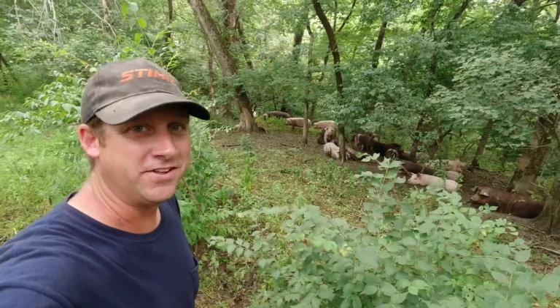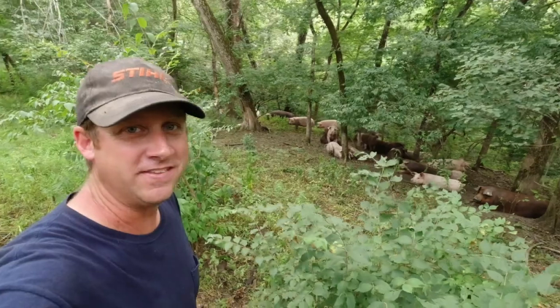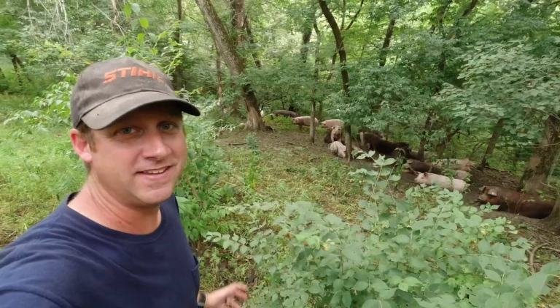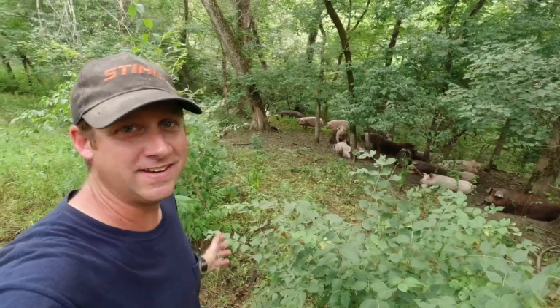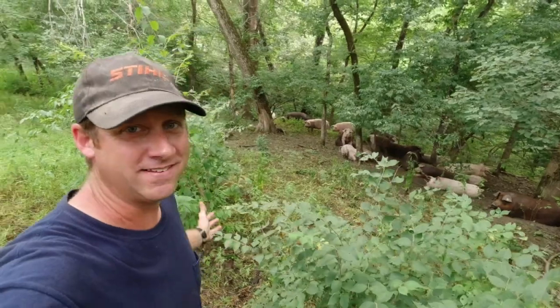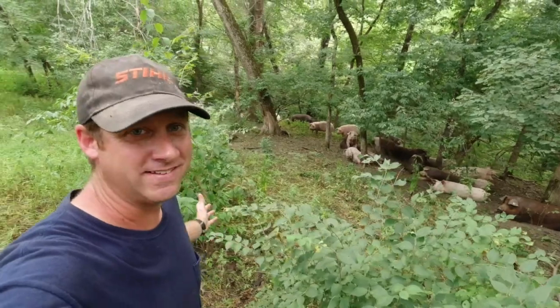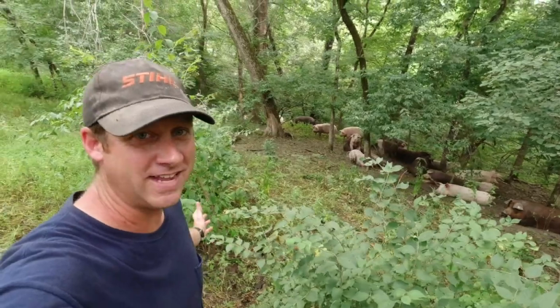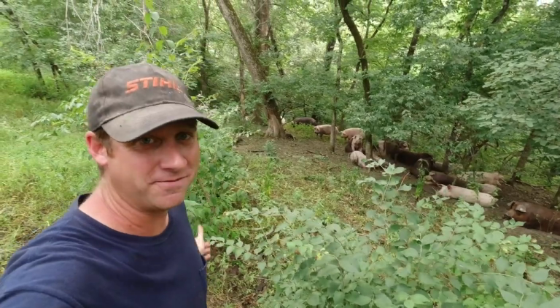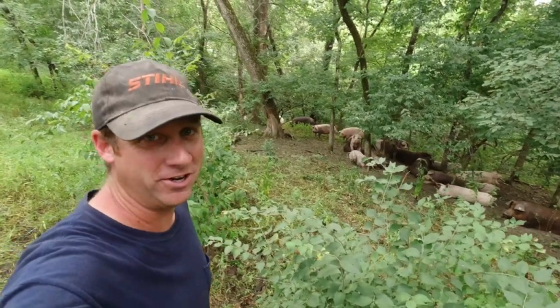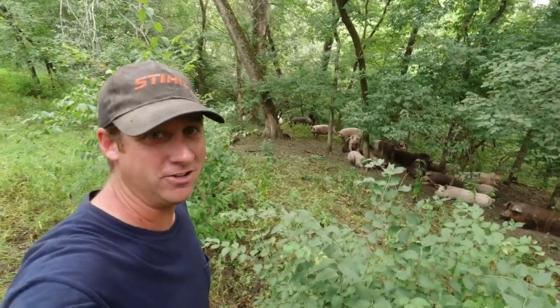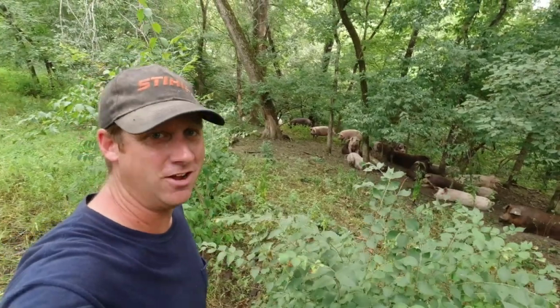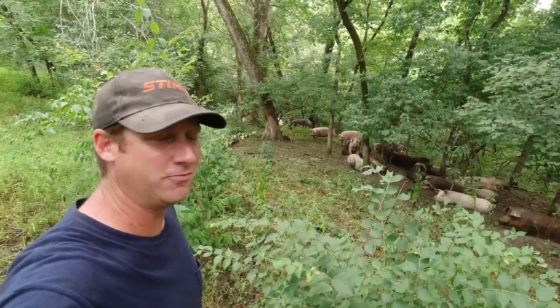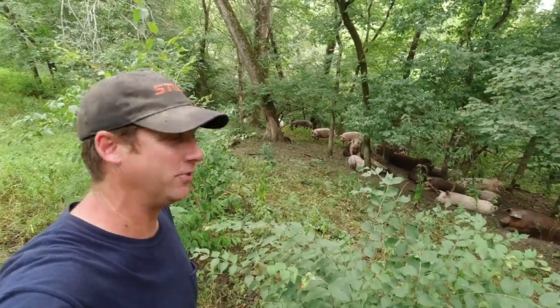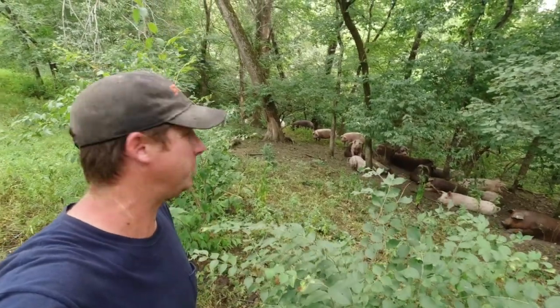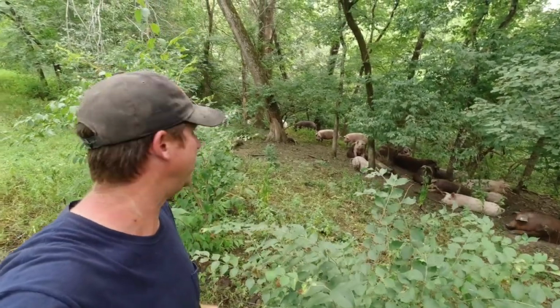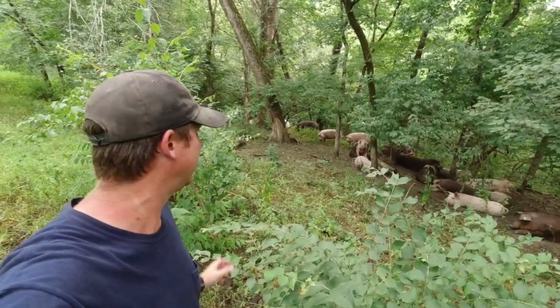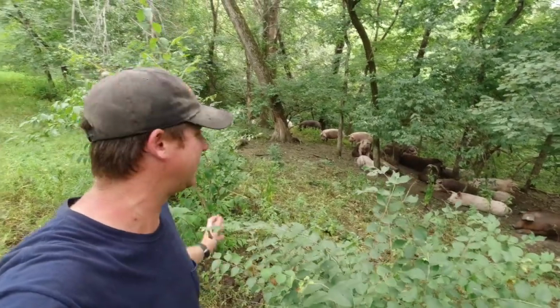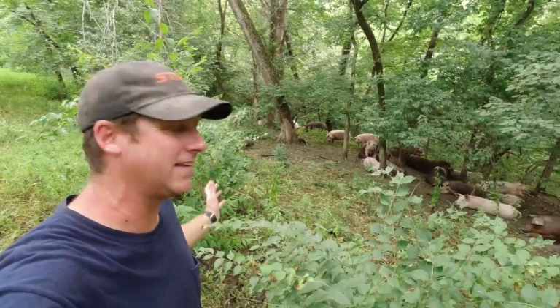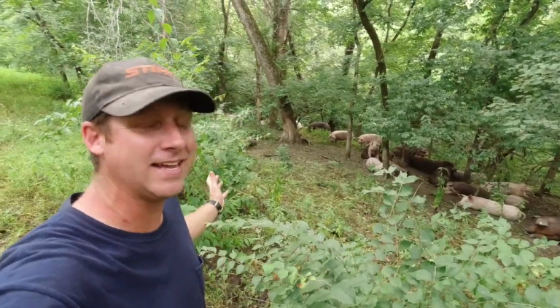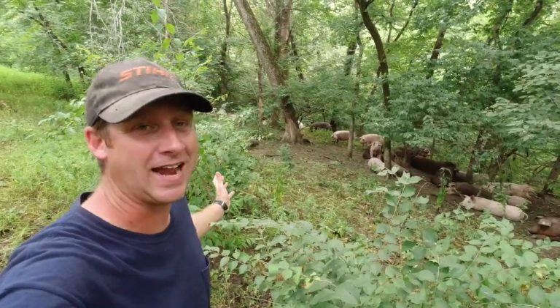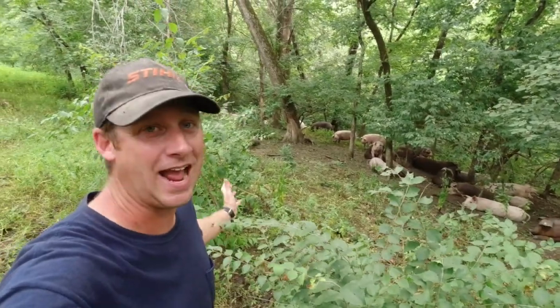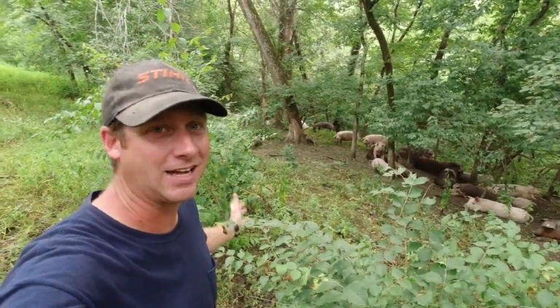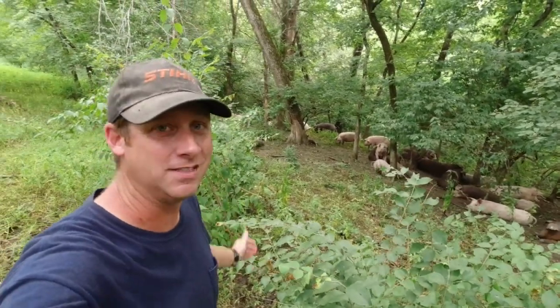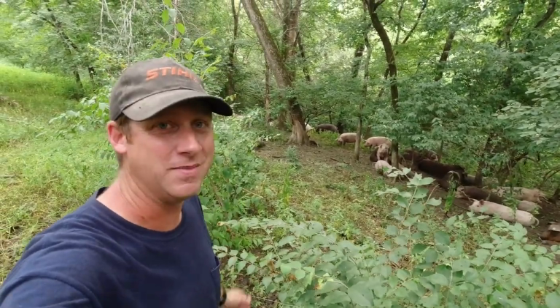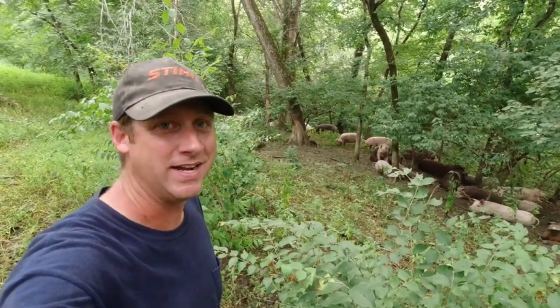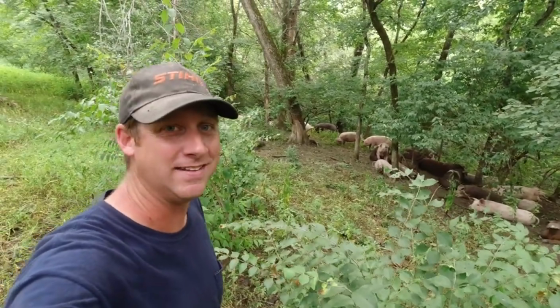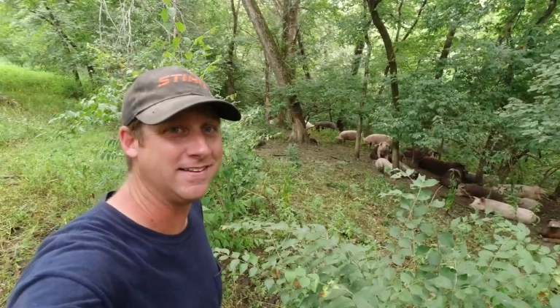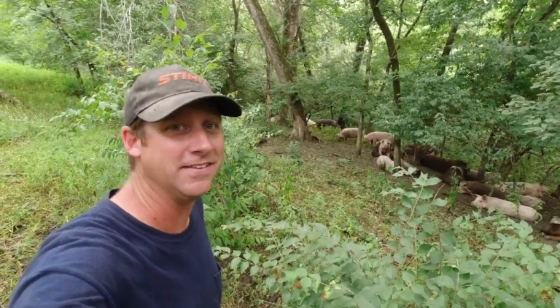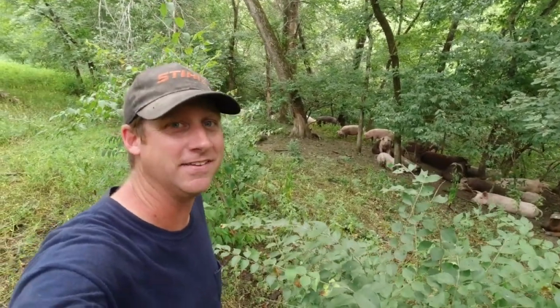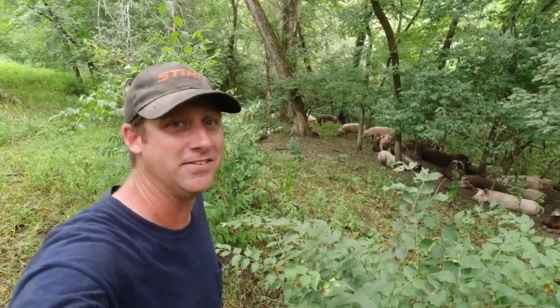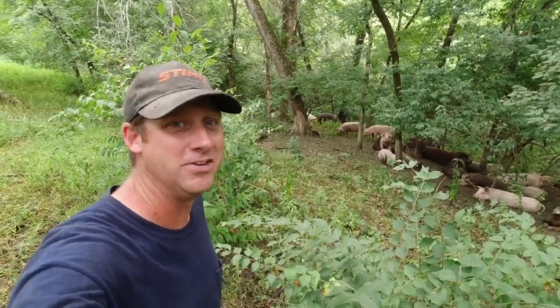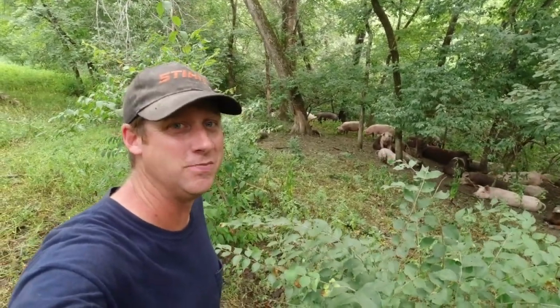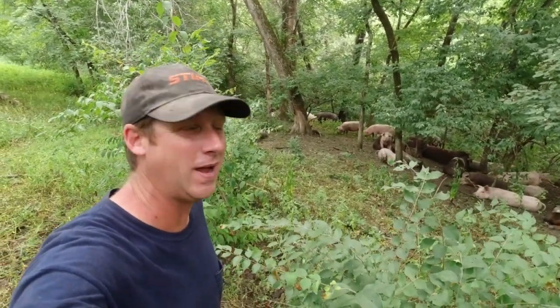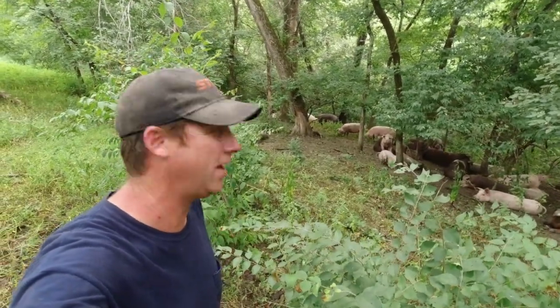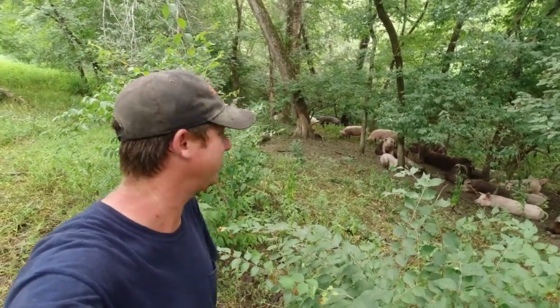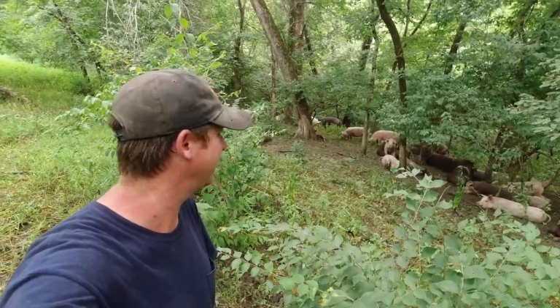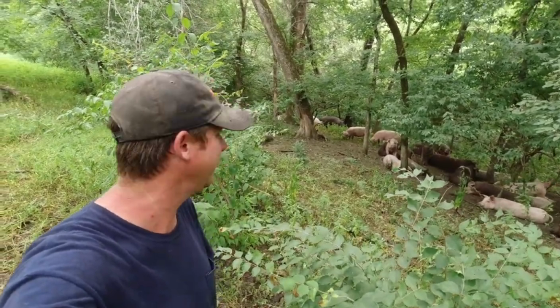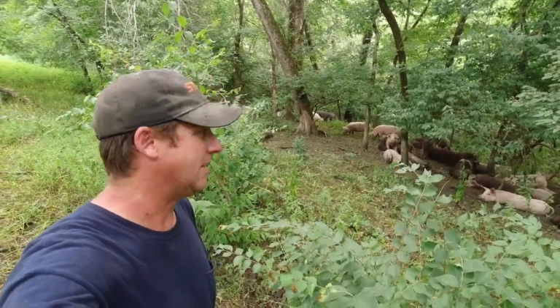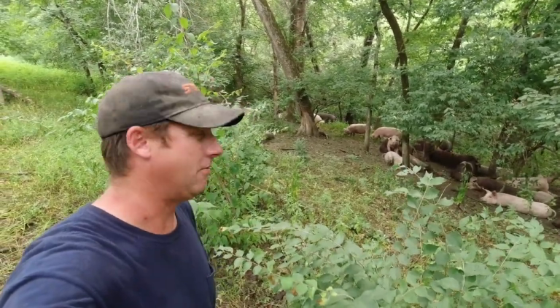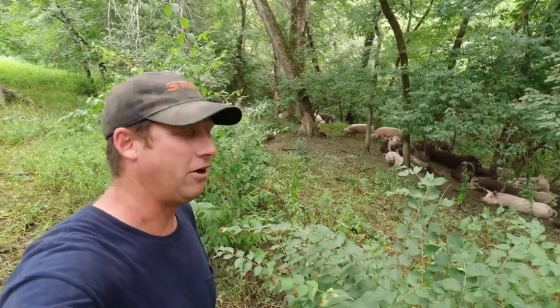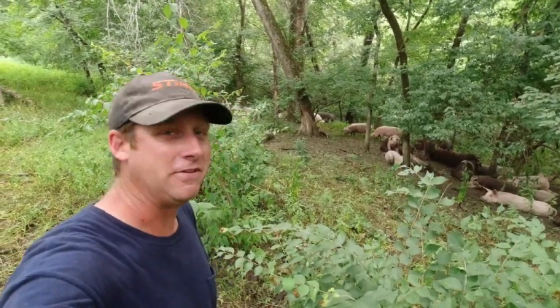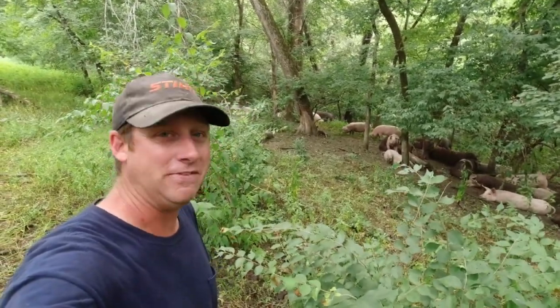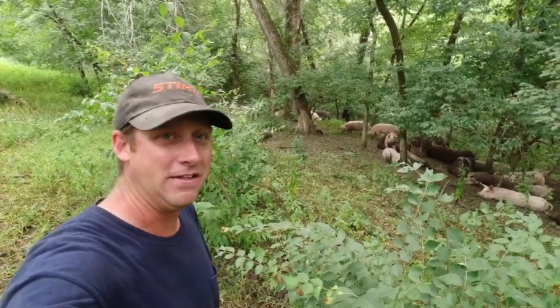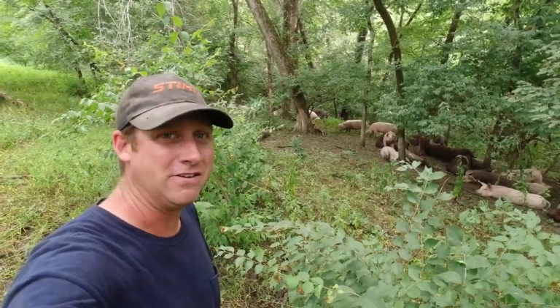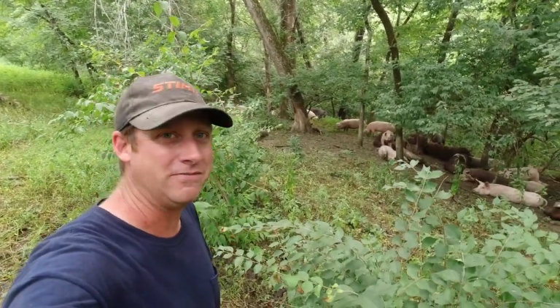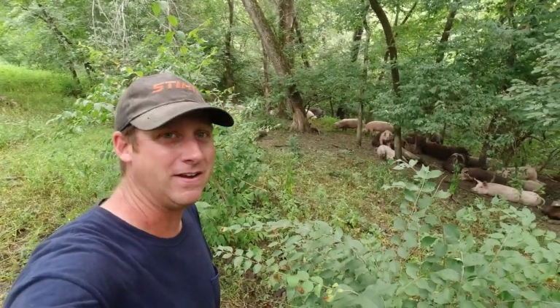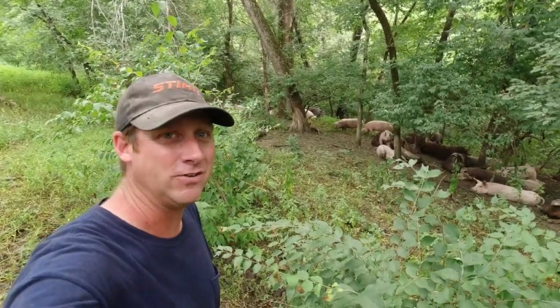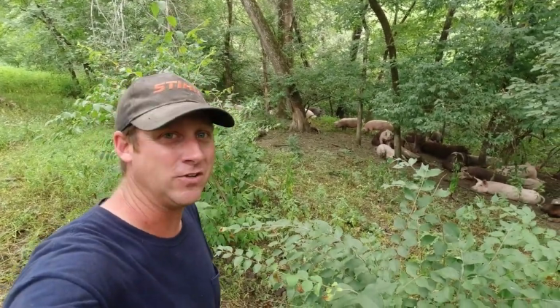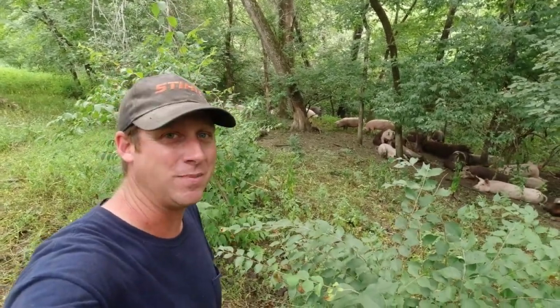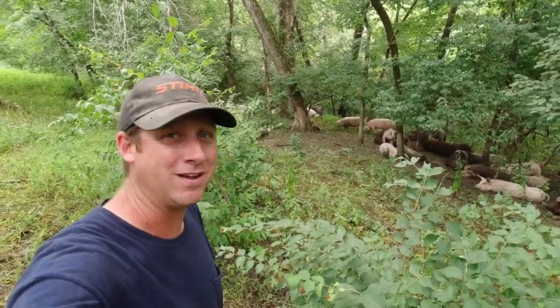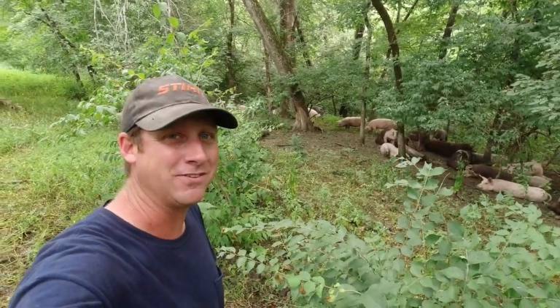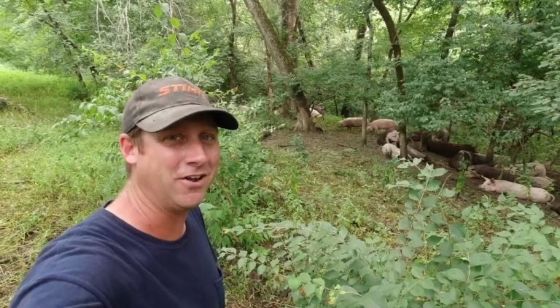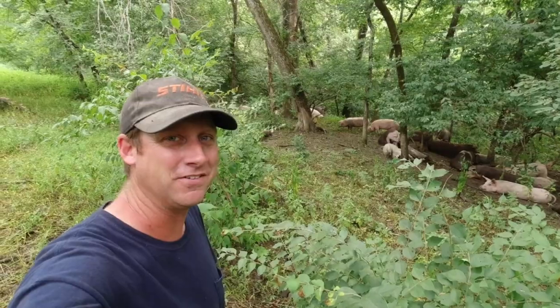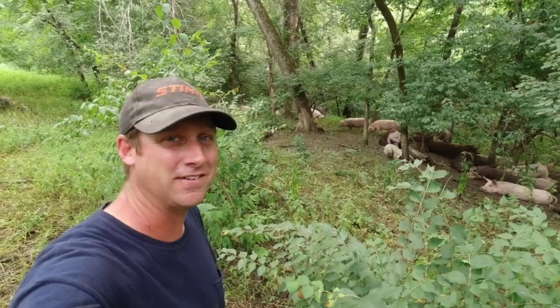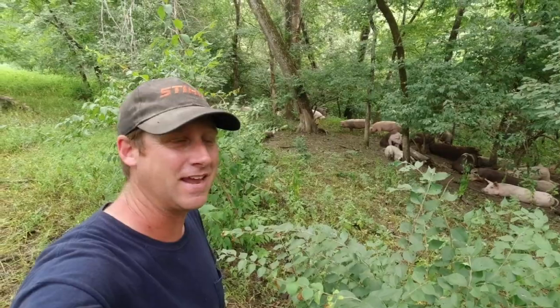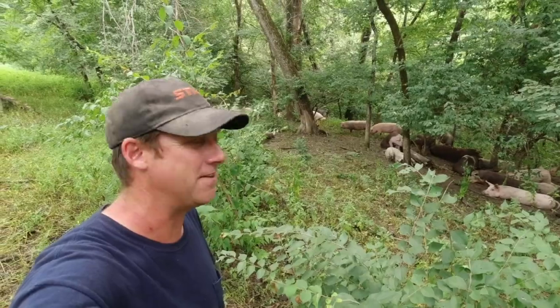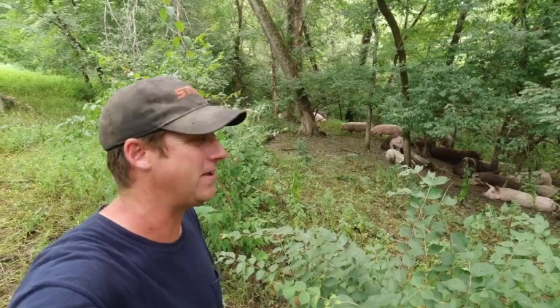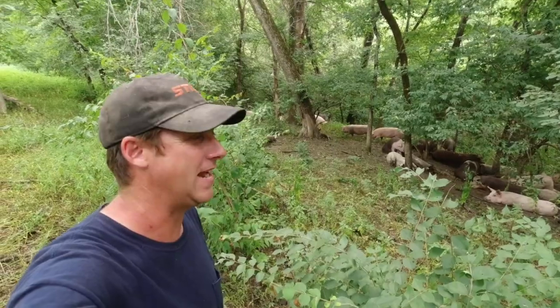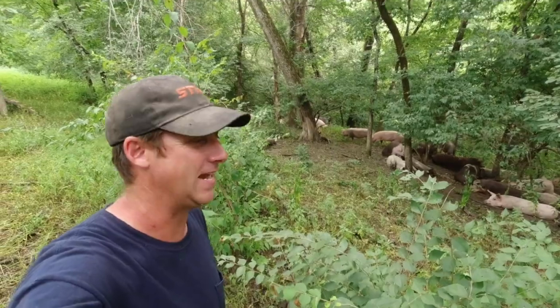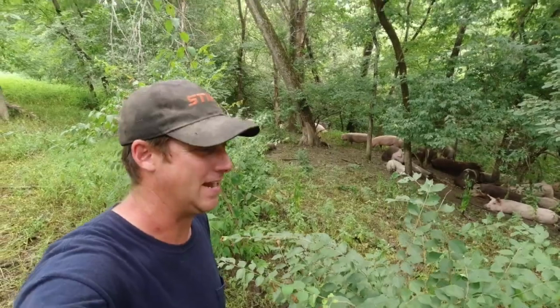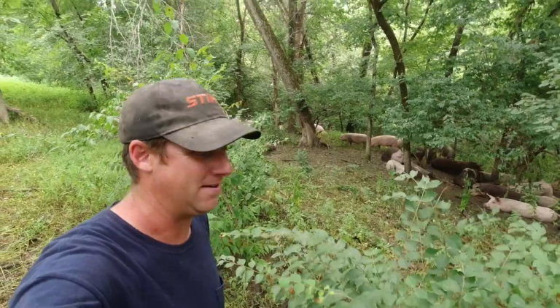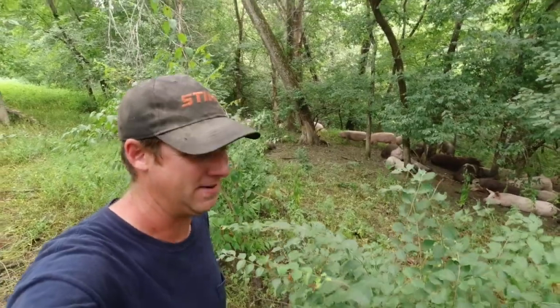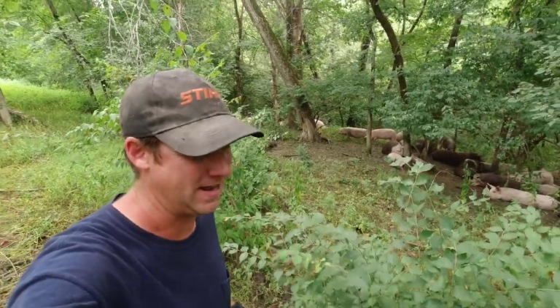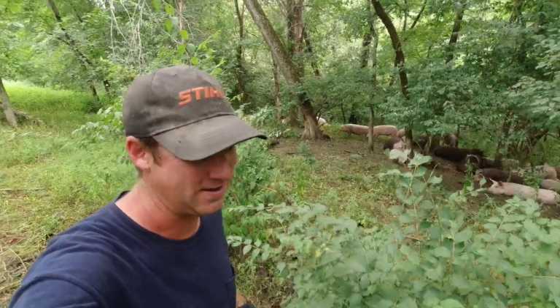You can see it doesn't take very long for the pigs to get acclimated to this new pasture. They've already found their favorite spot. They're all just kind of hanging out now.